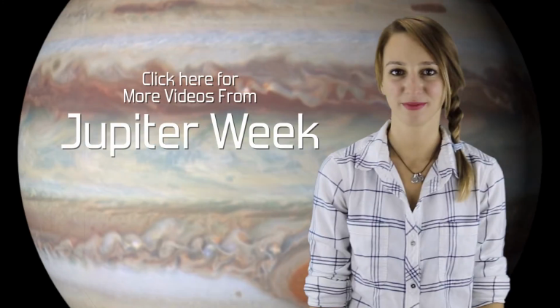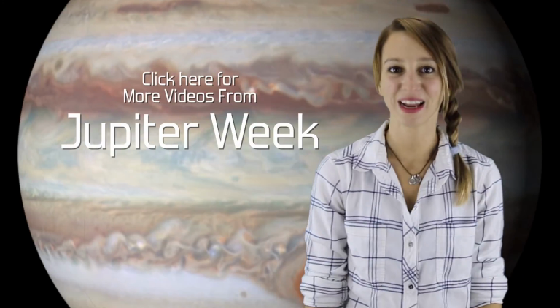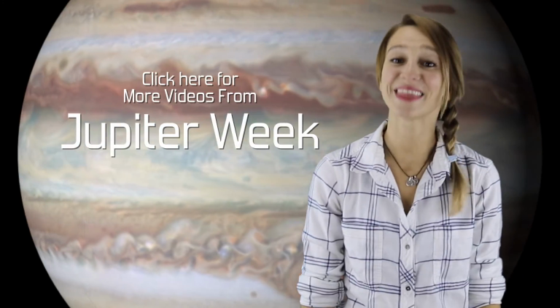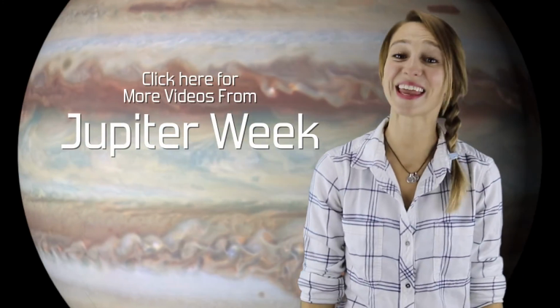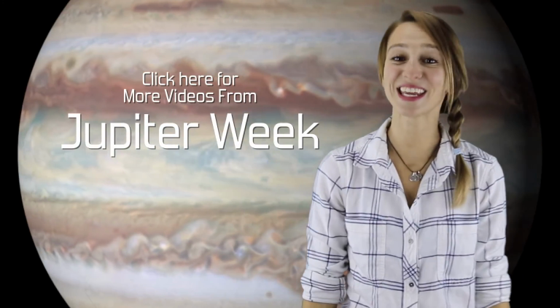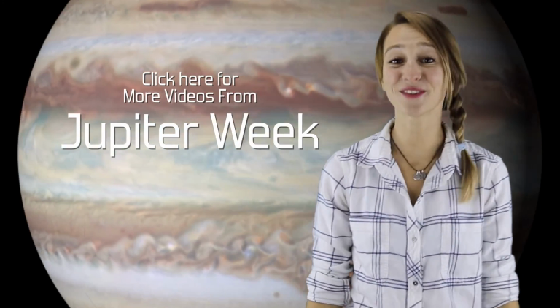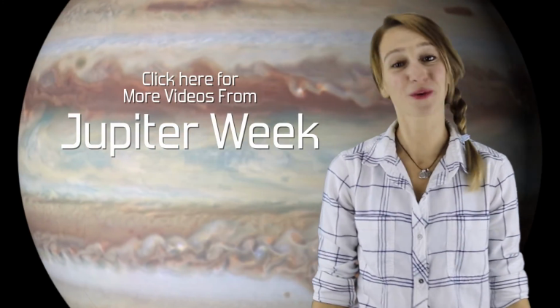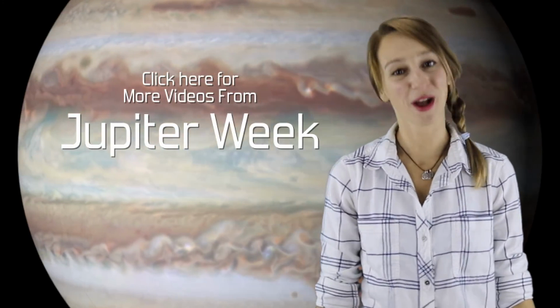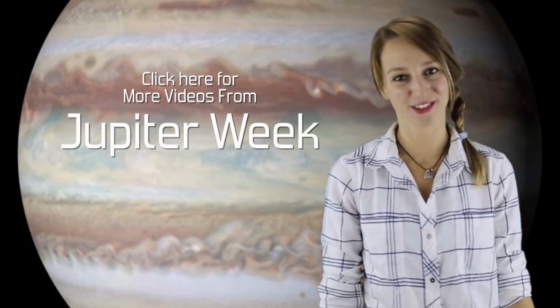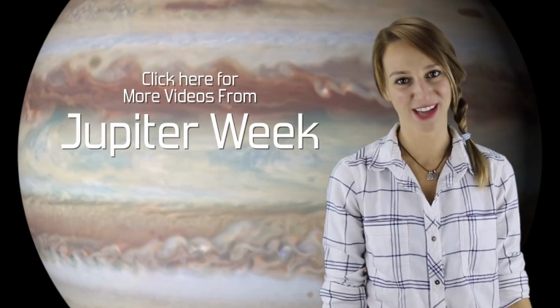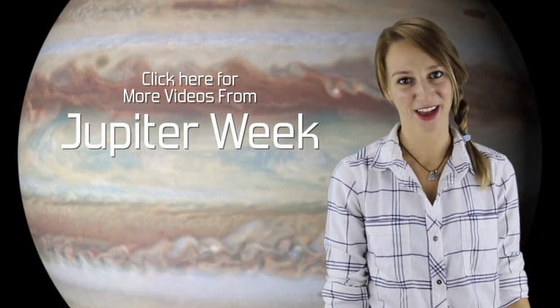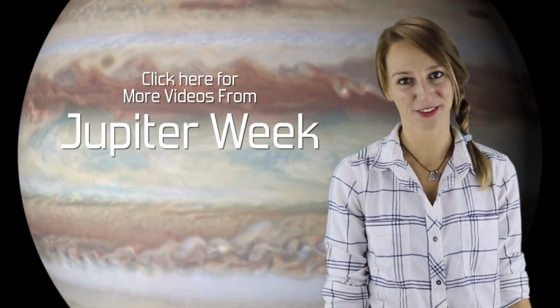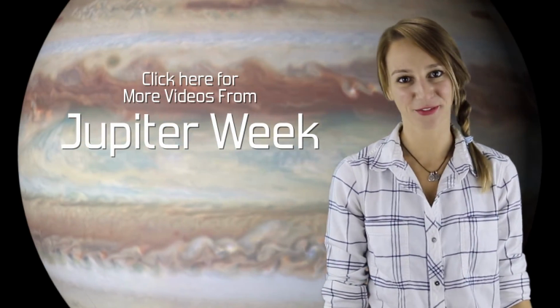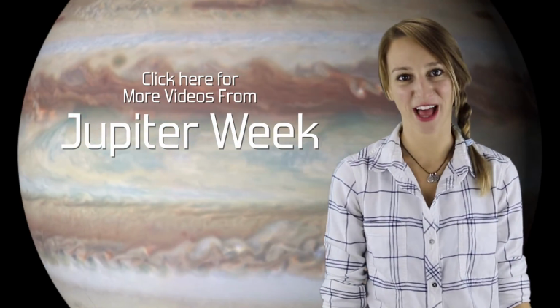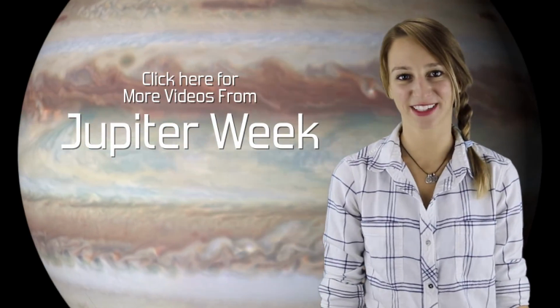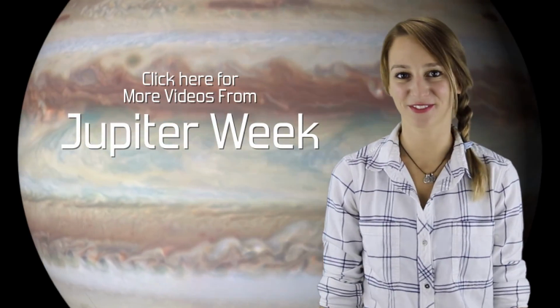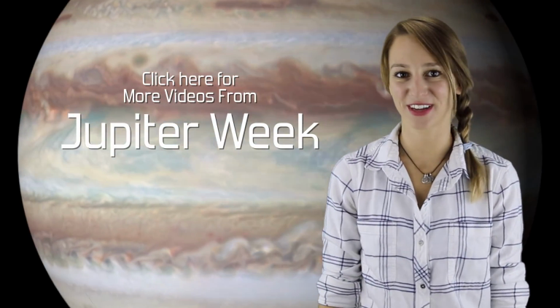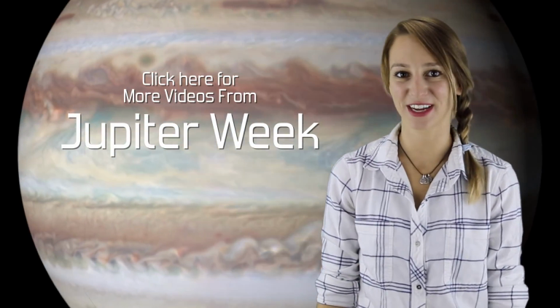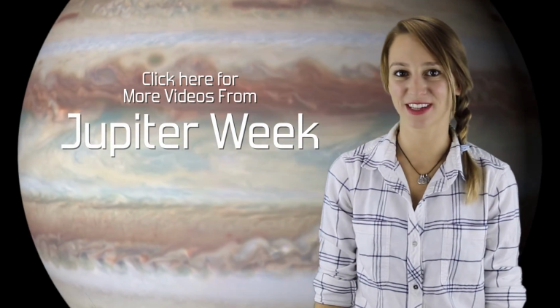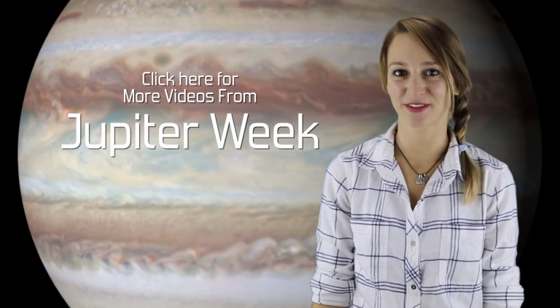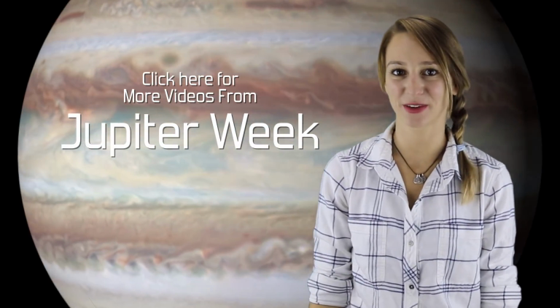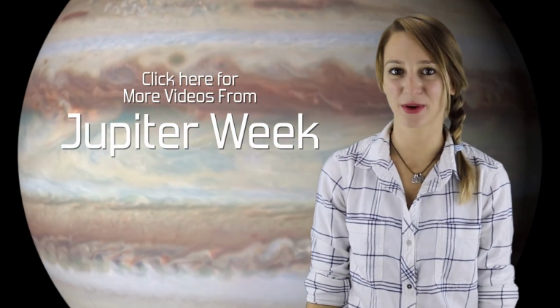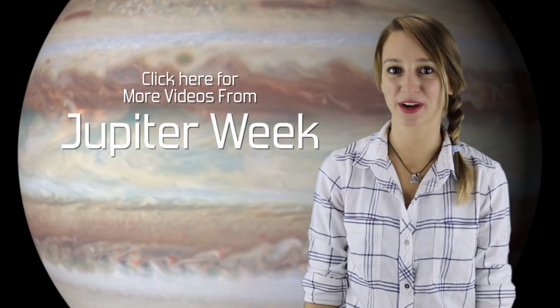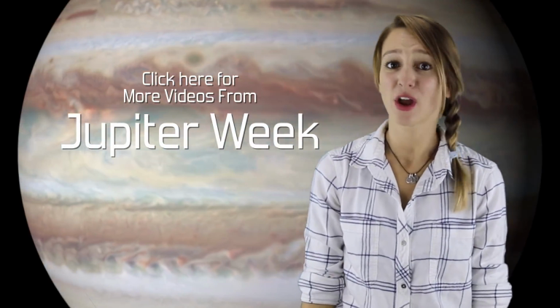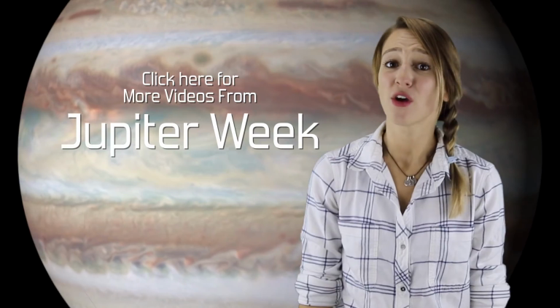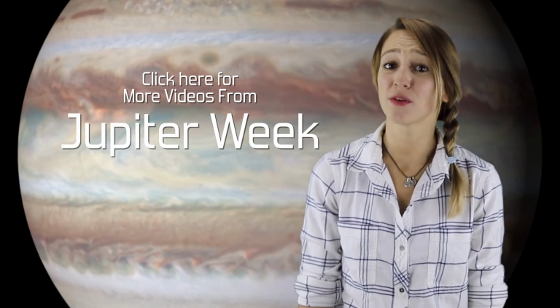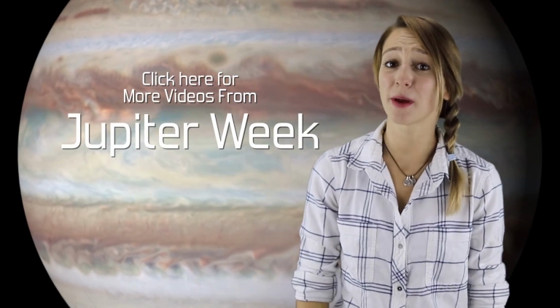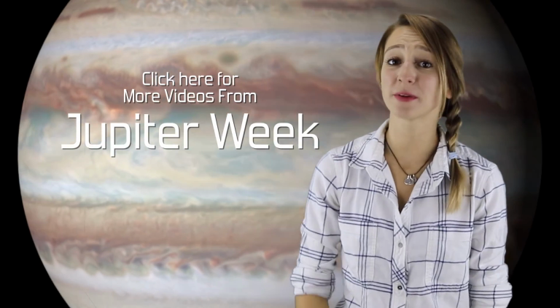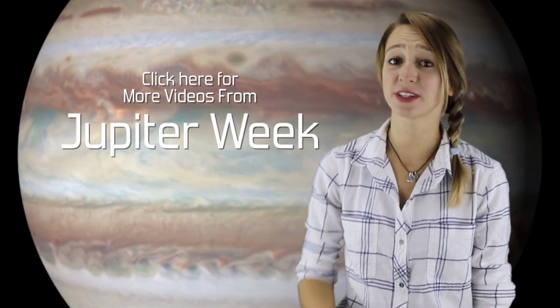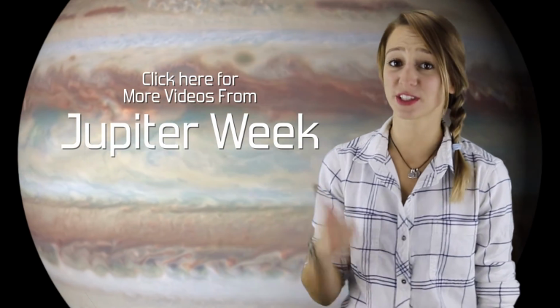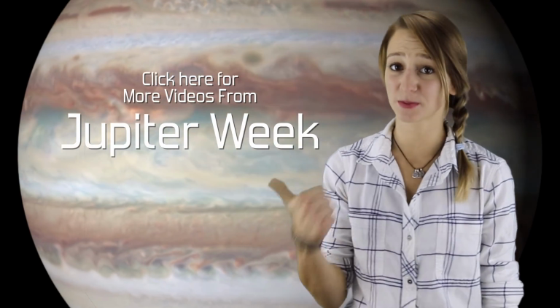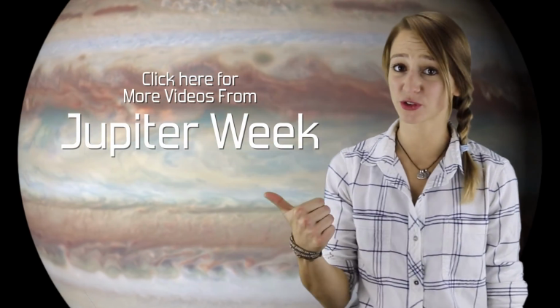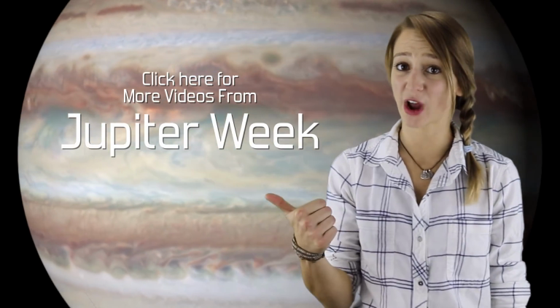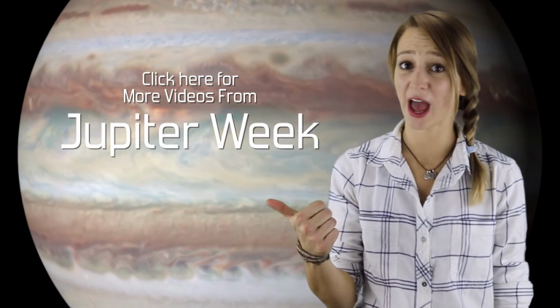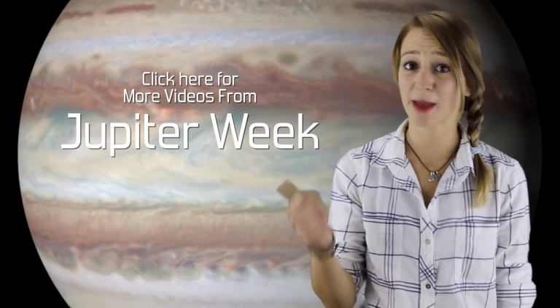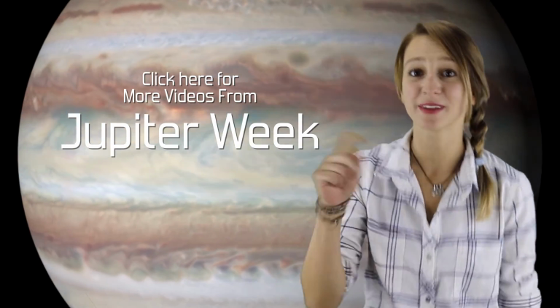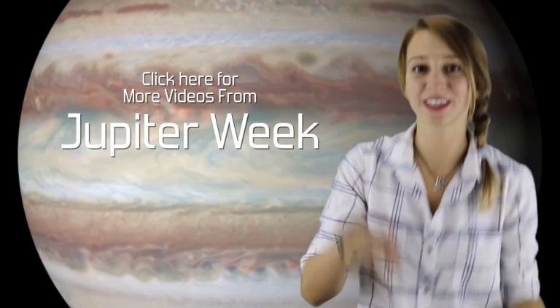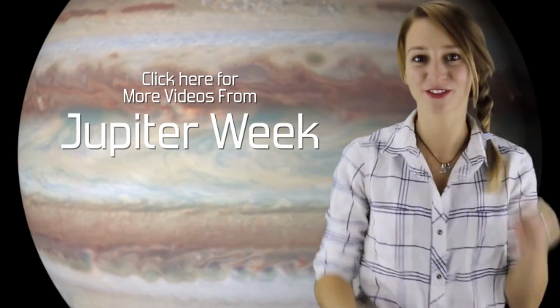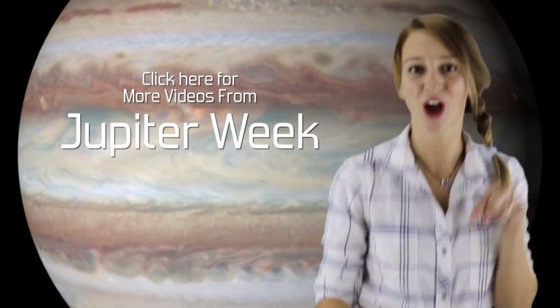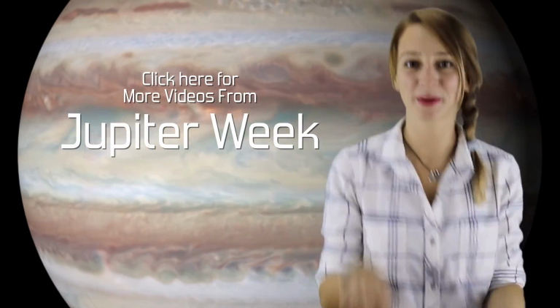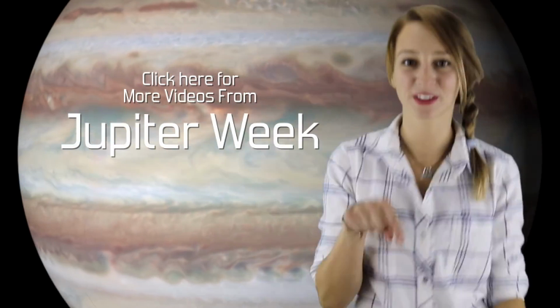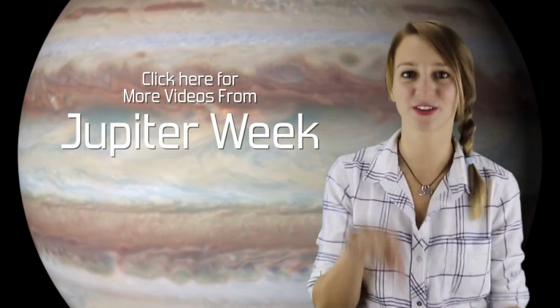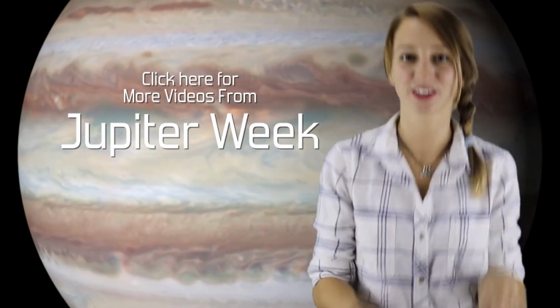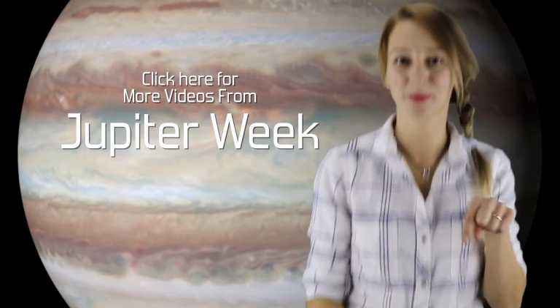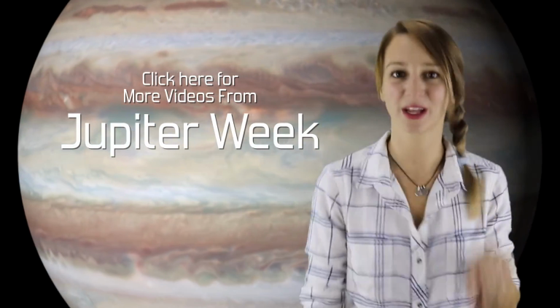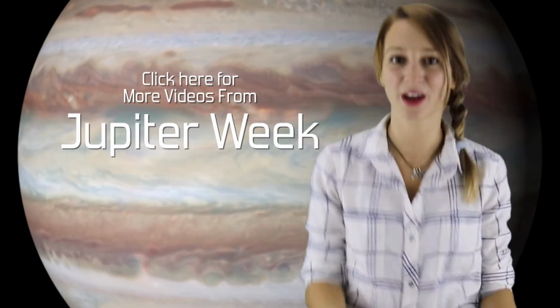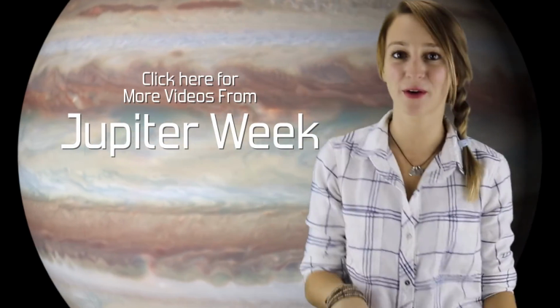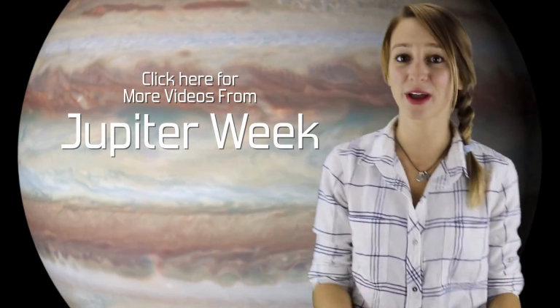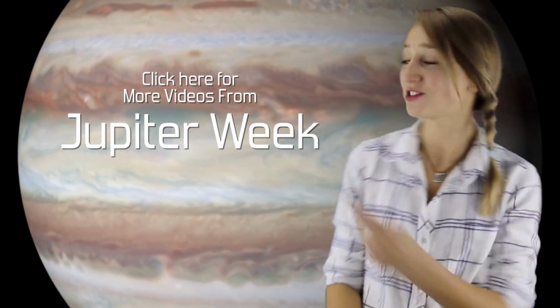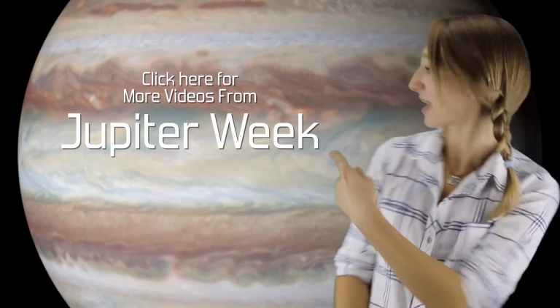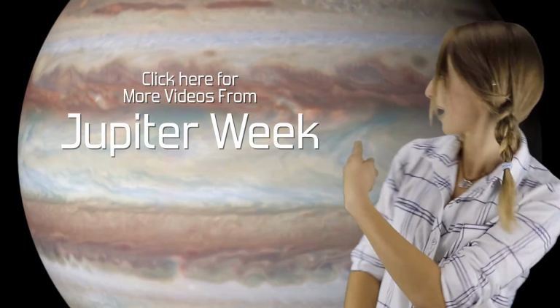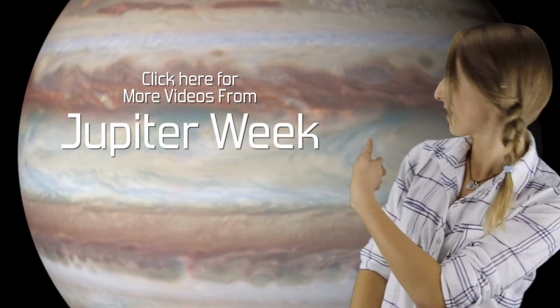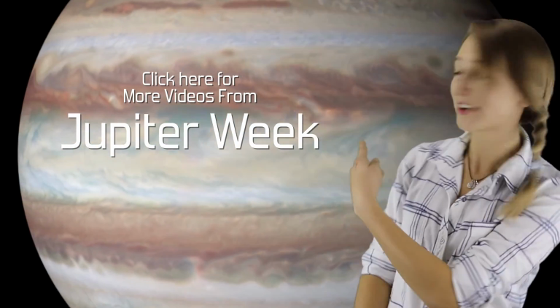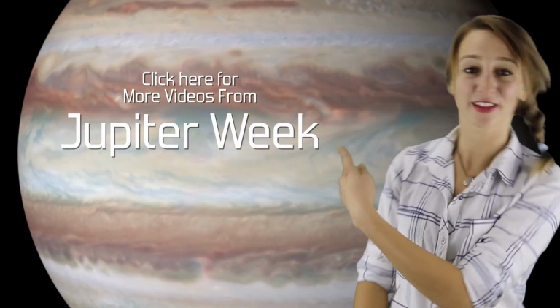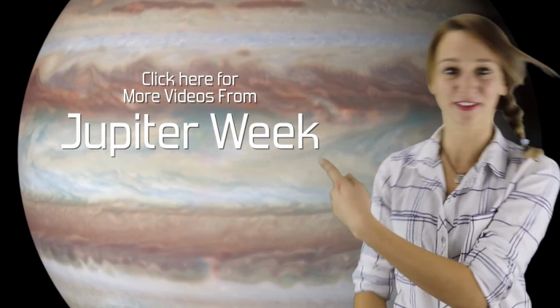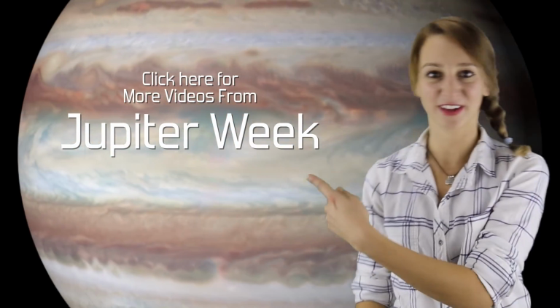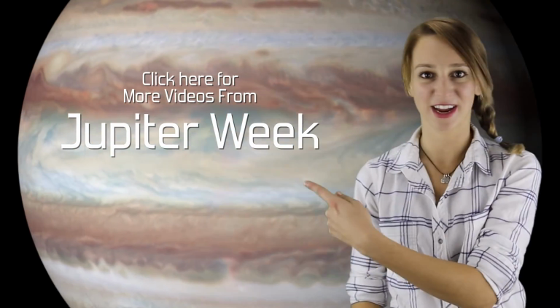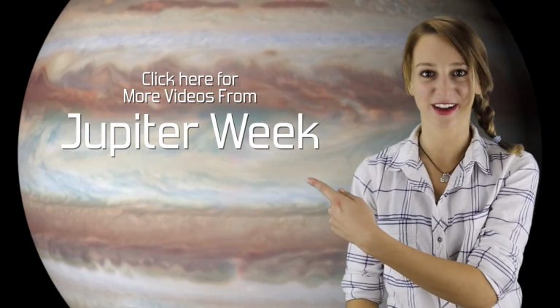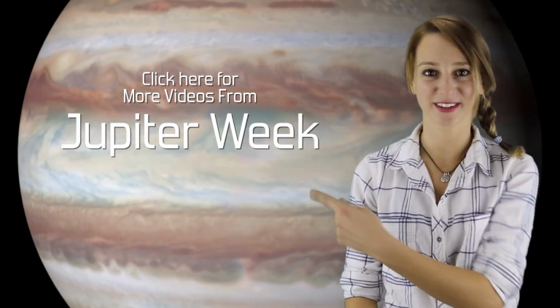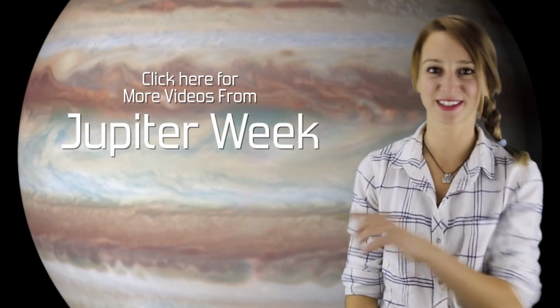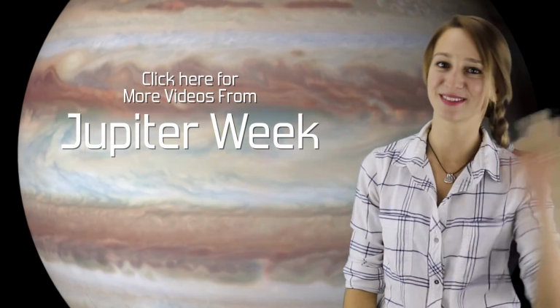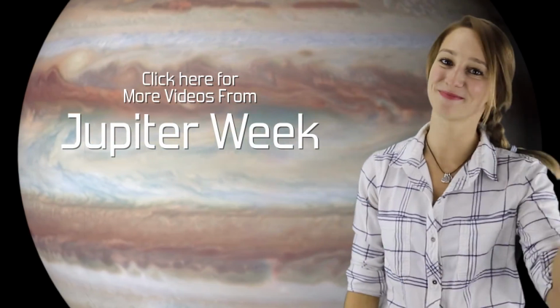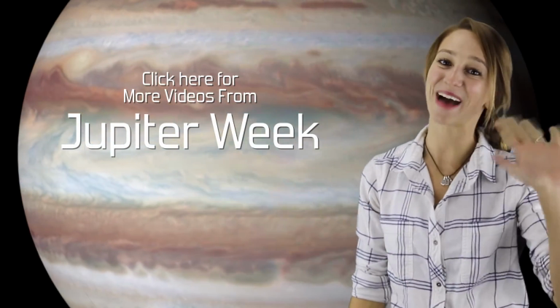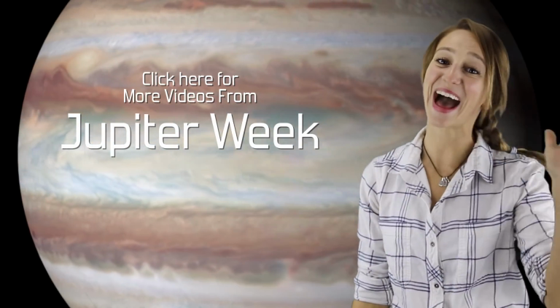Thank you for watching Active Galactic Videos, everyone. Remember to subscribe, leave comments for us below, and check out our other videos. Bye!